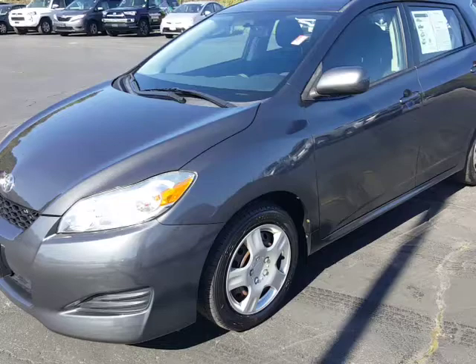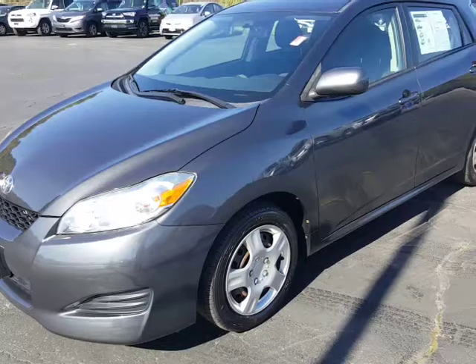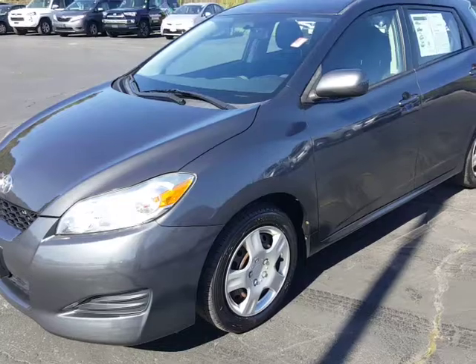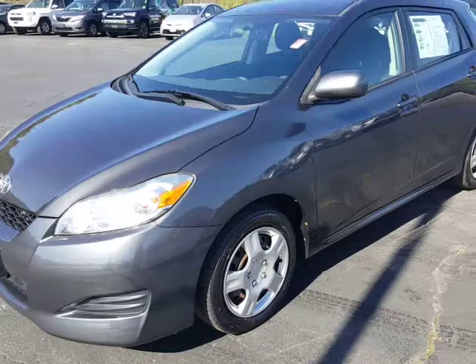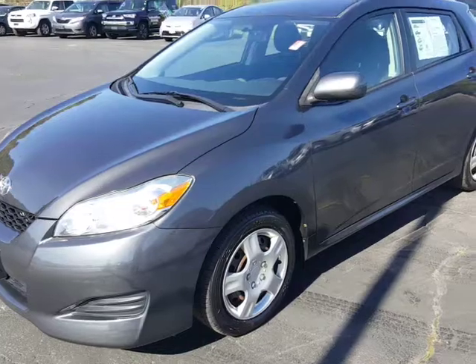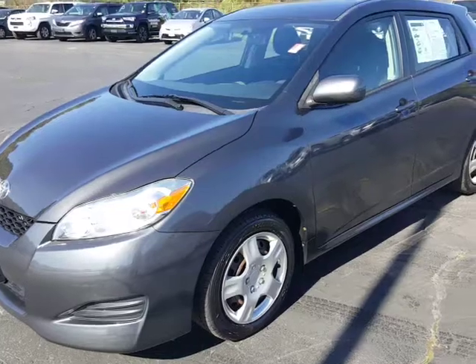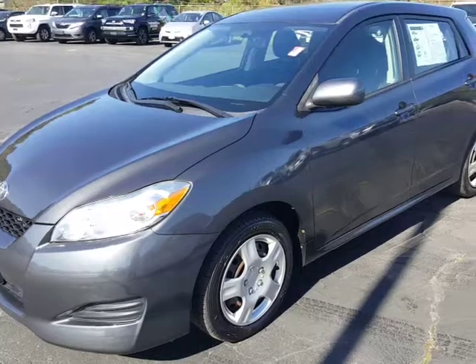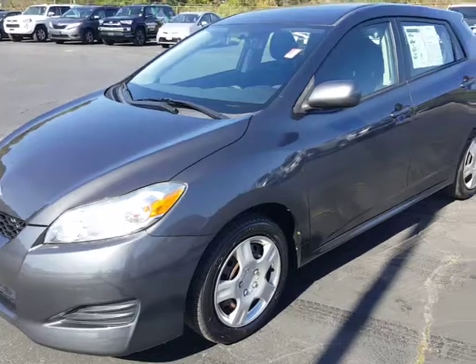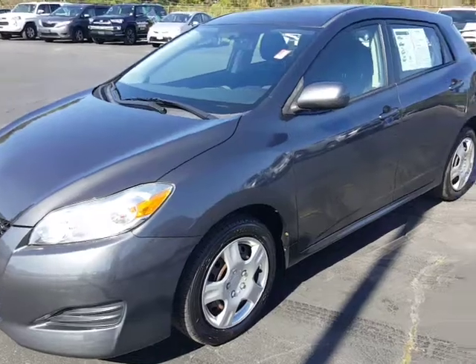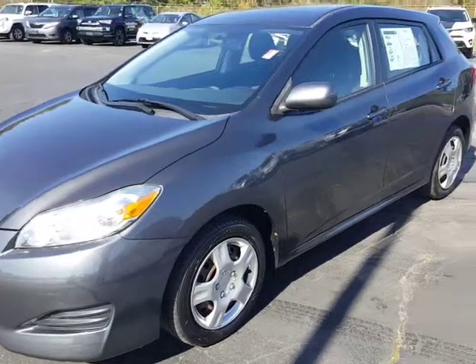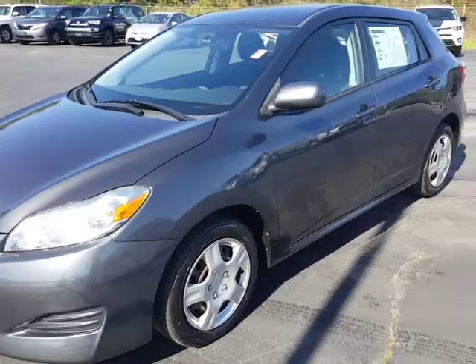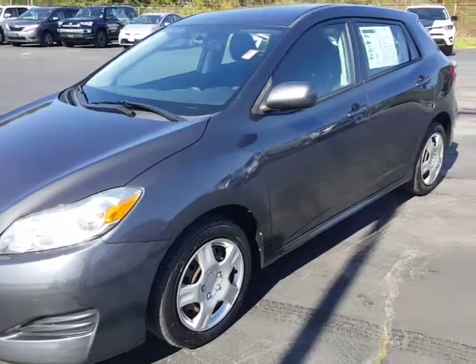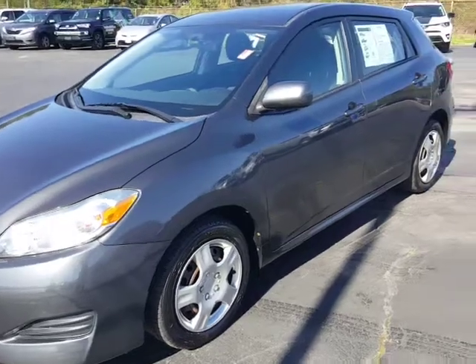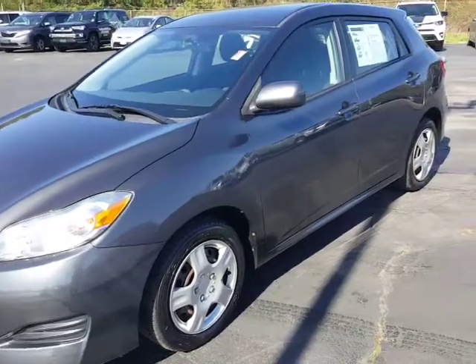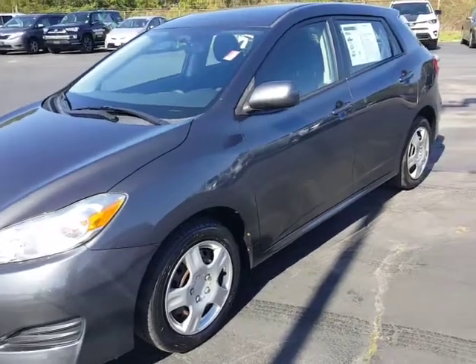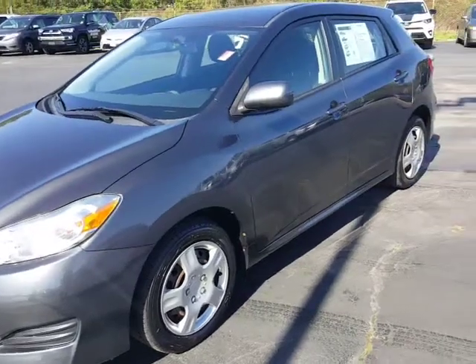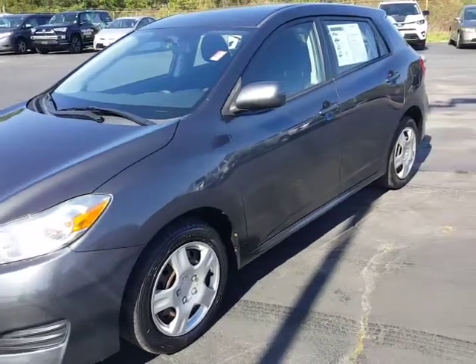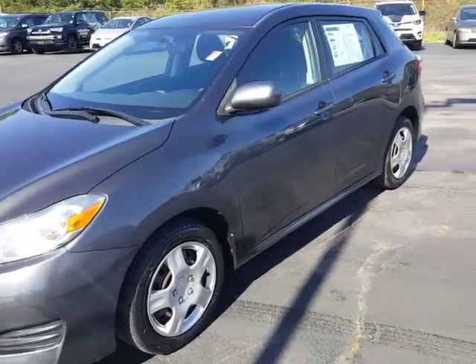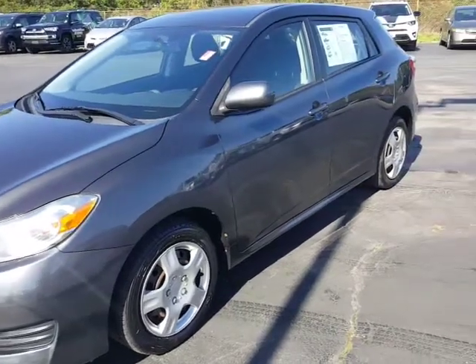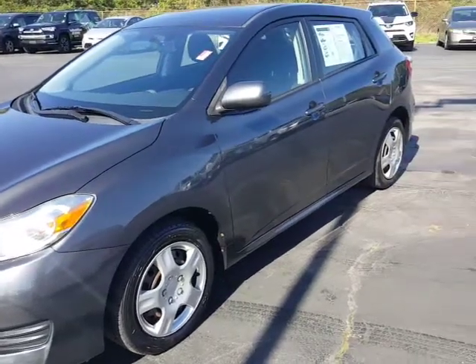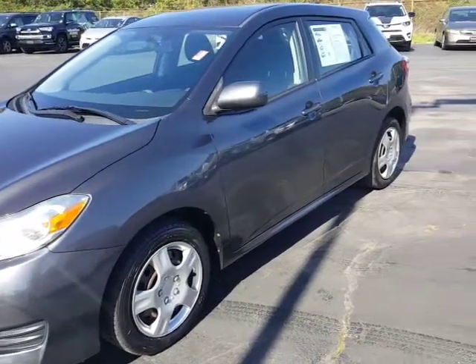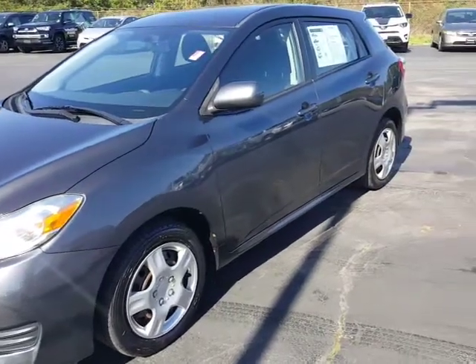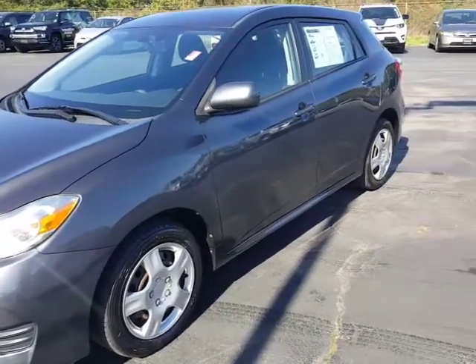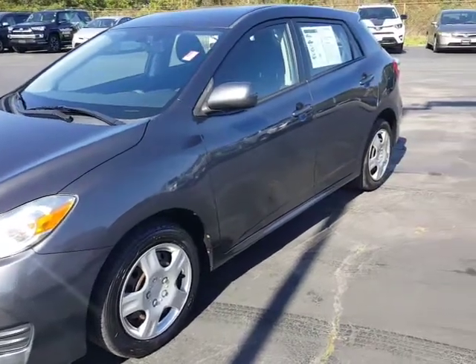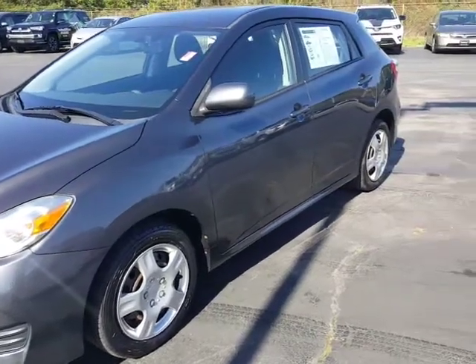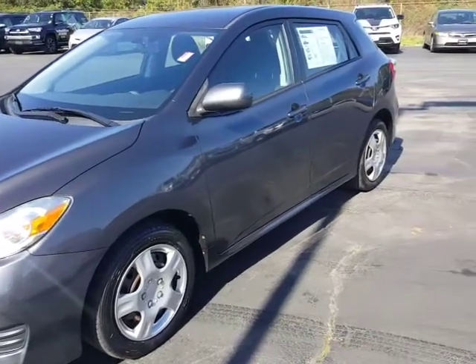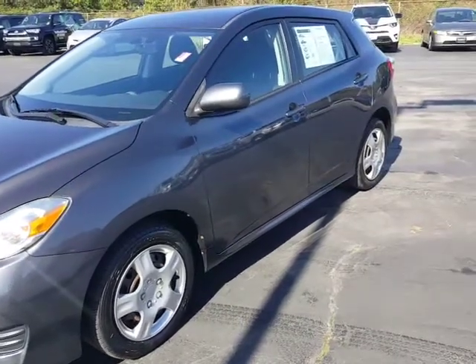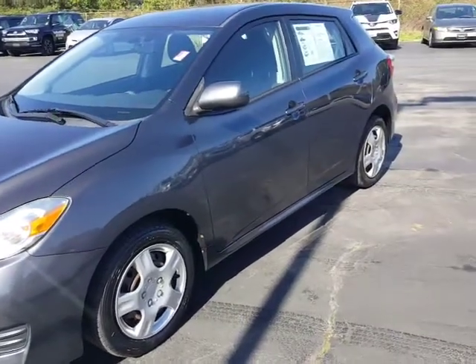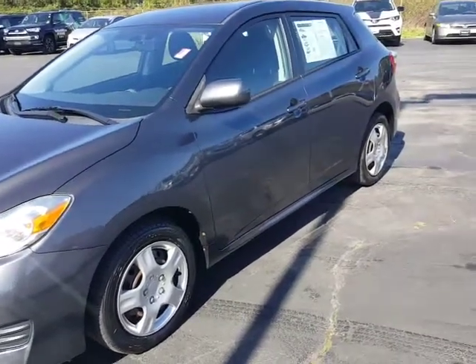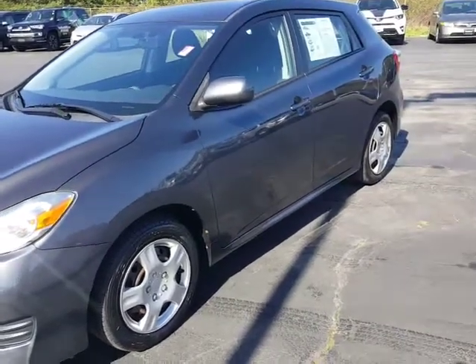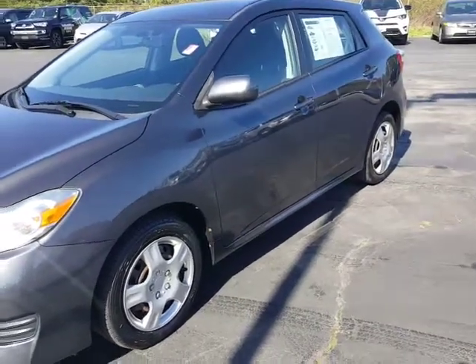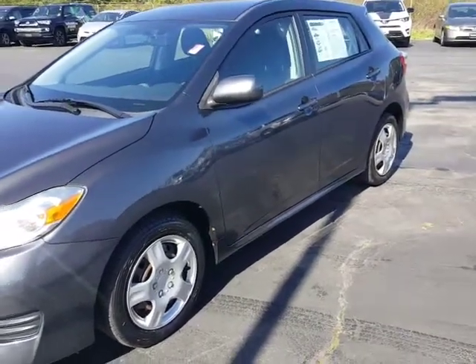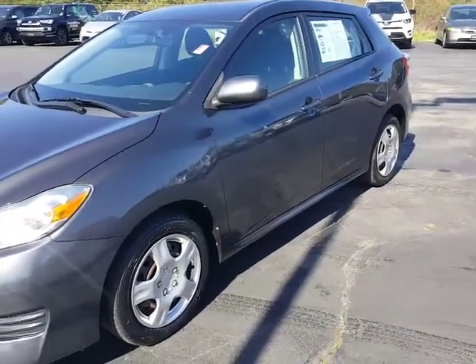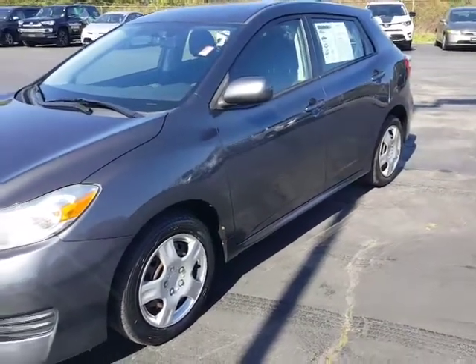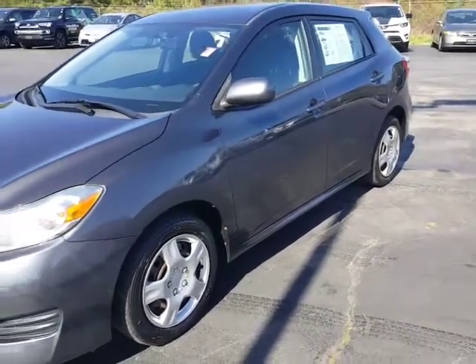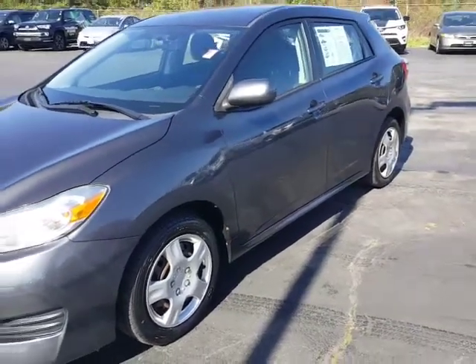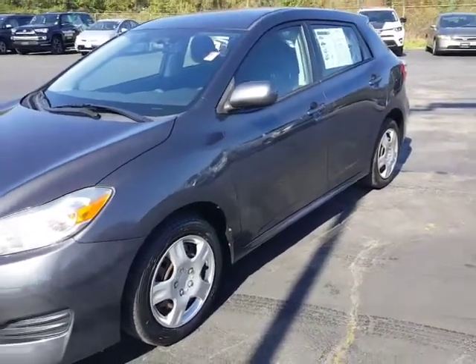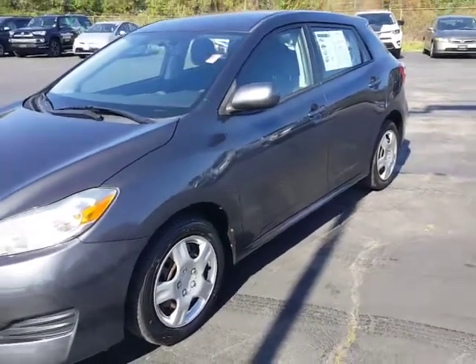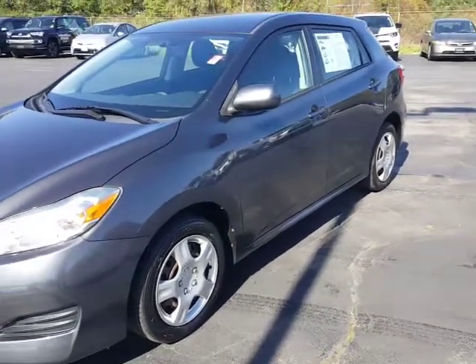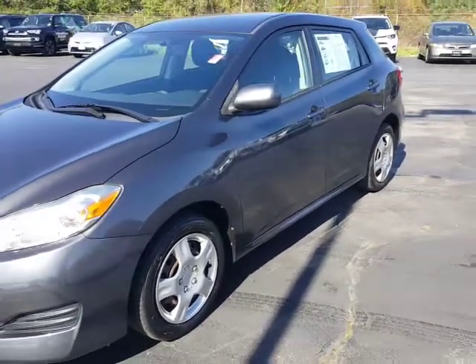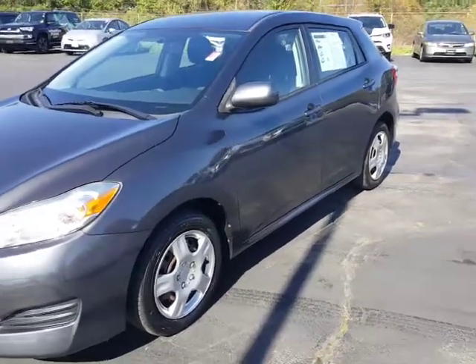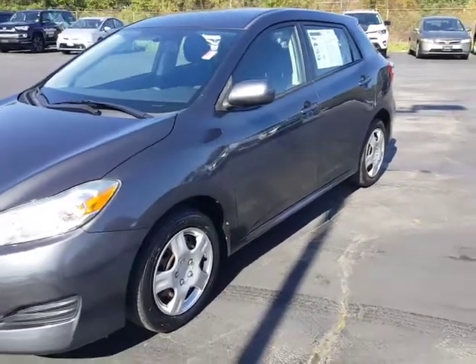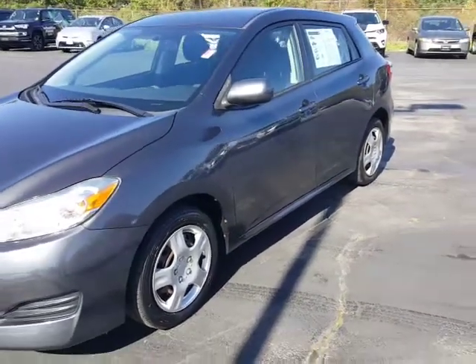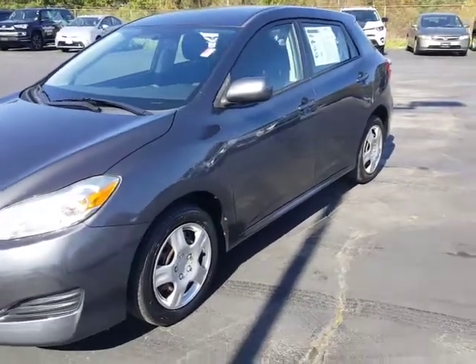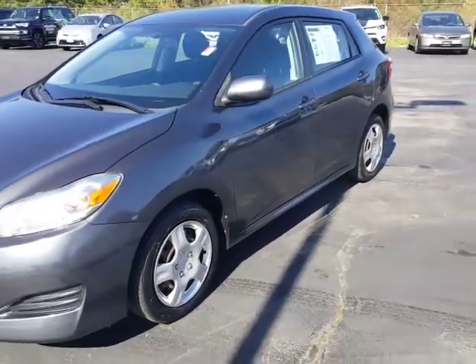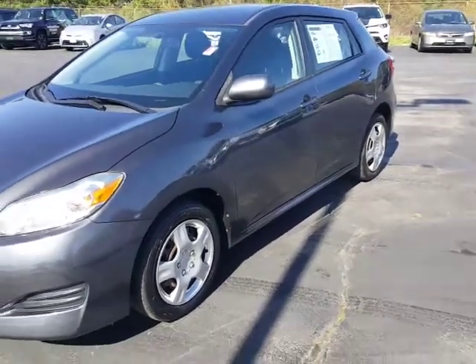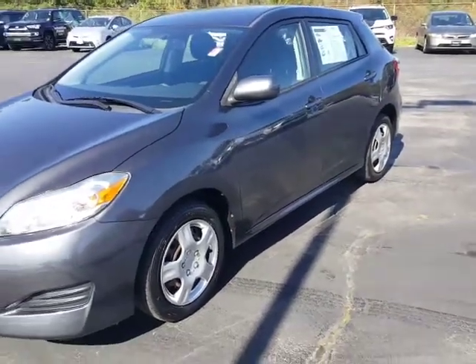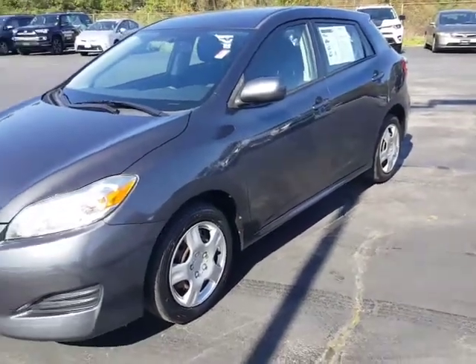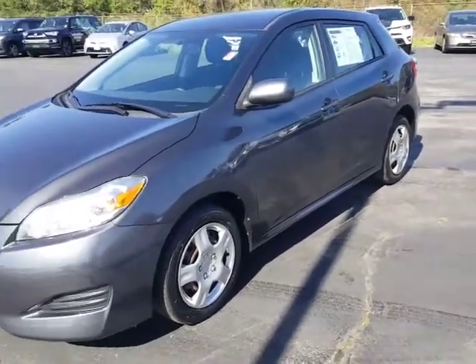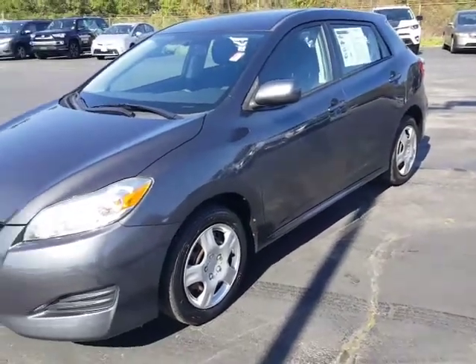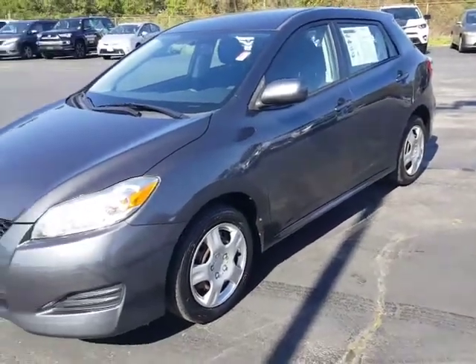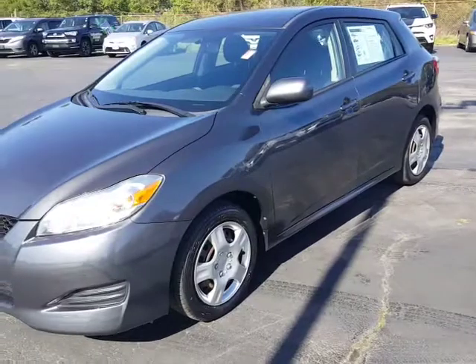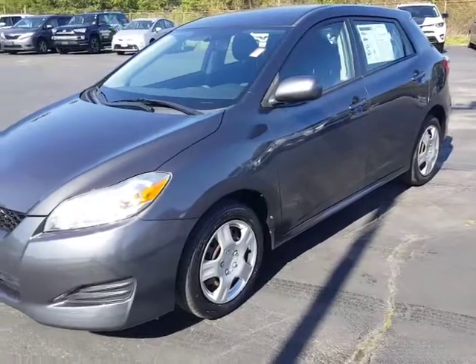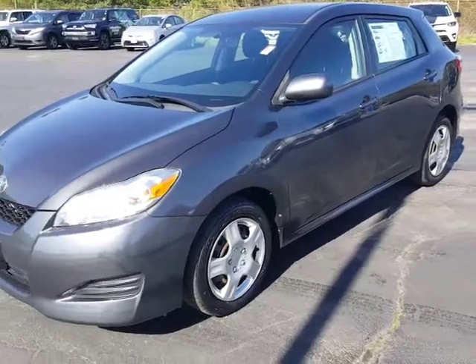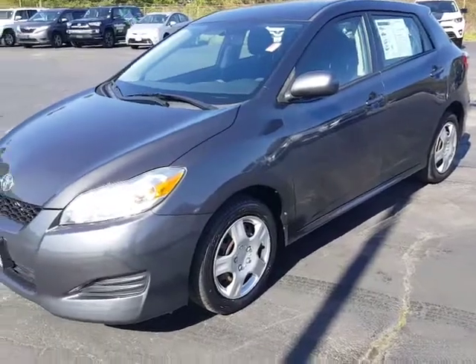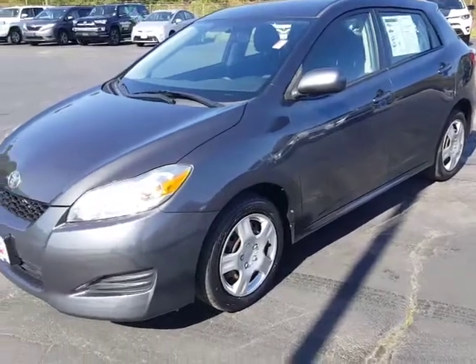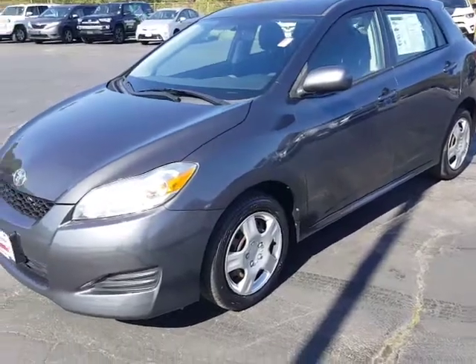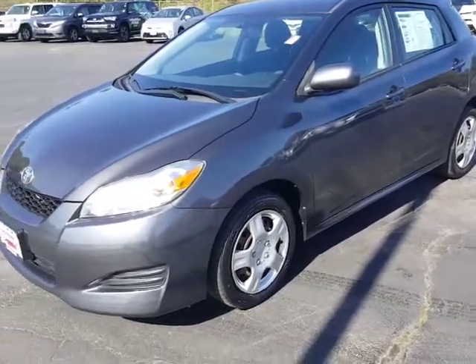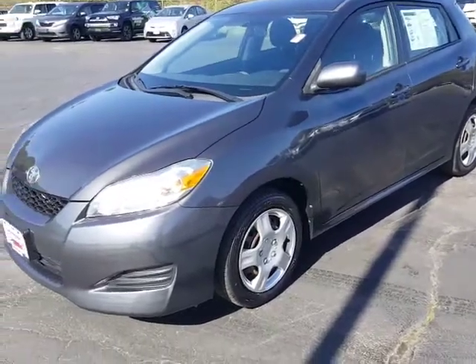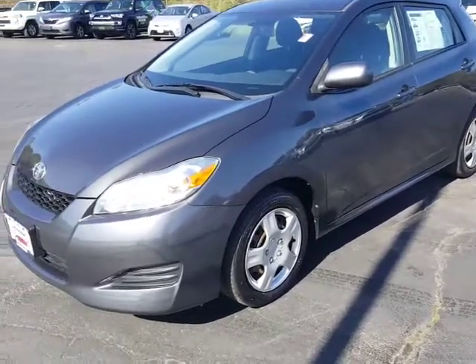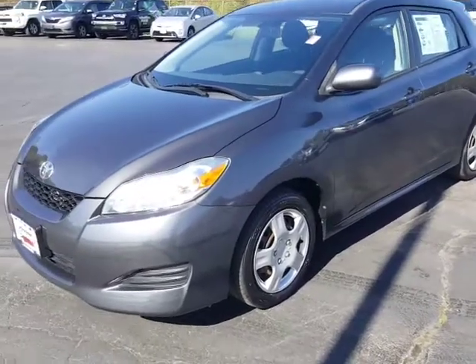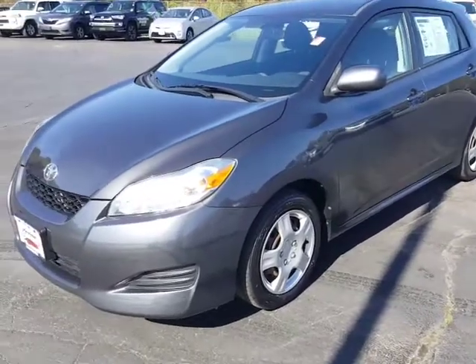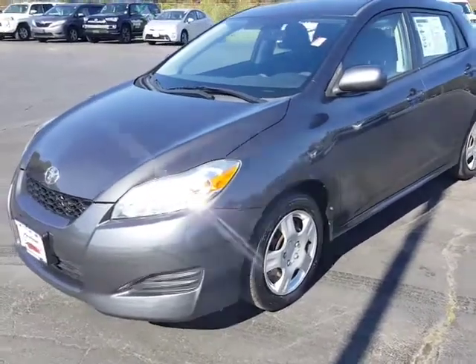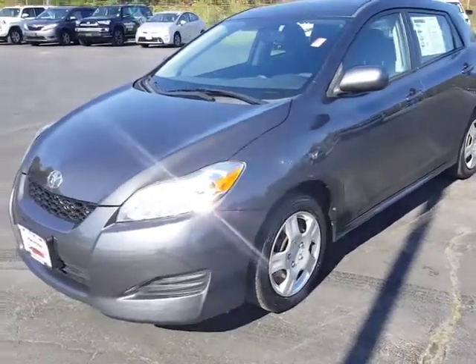Hello, this is David Datzko from Summit Toyota of Akron showing our 2009 Toyota Matrix.